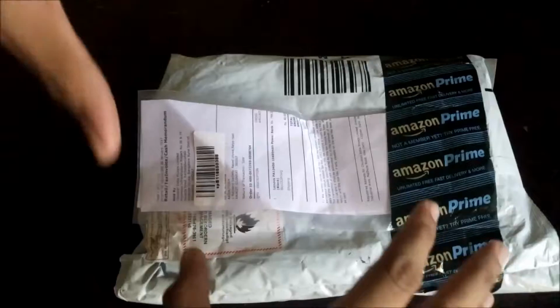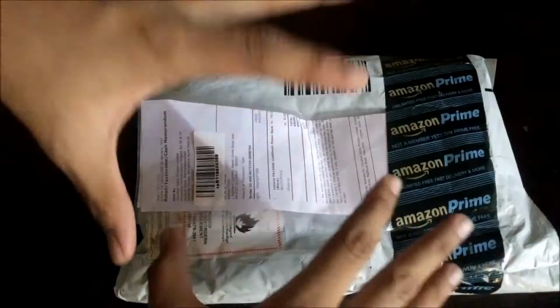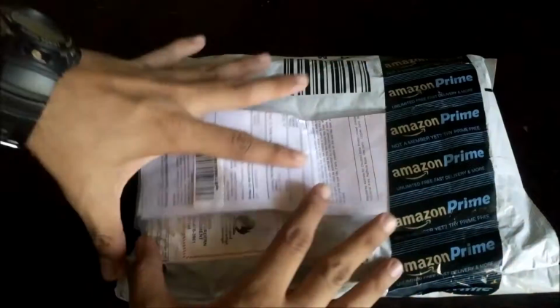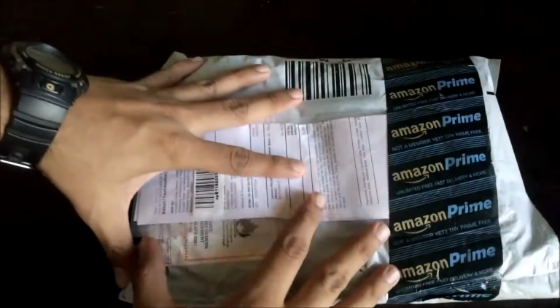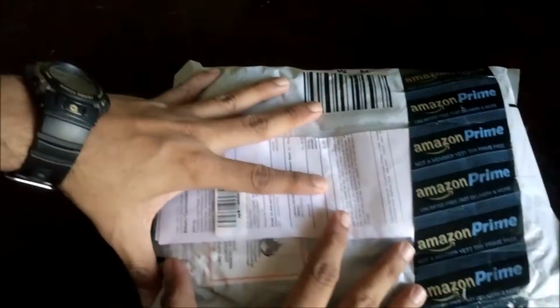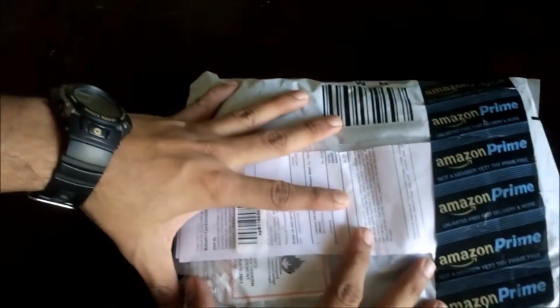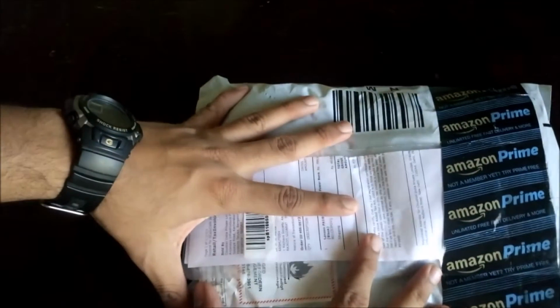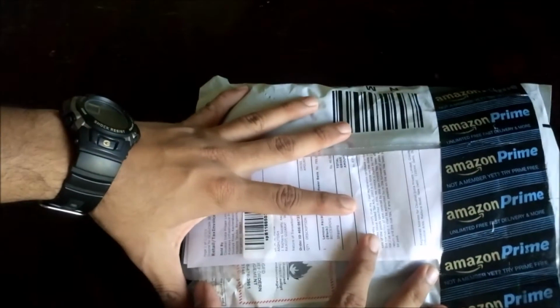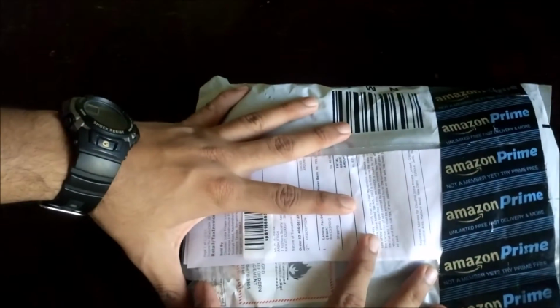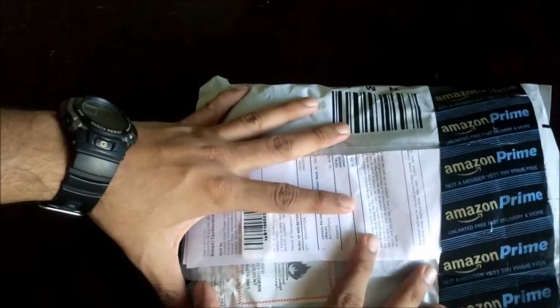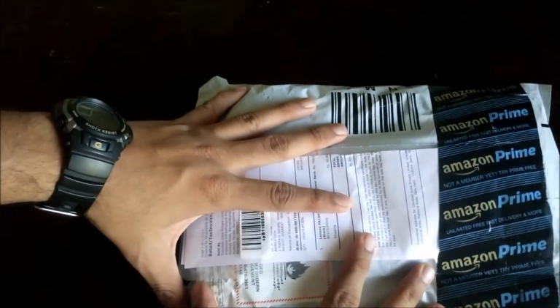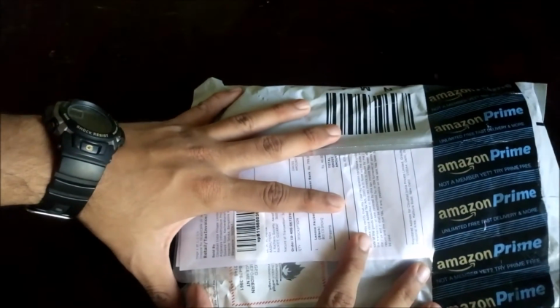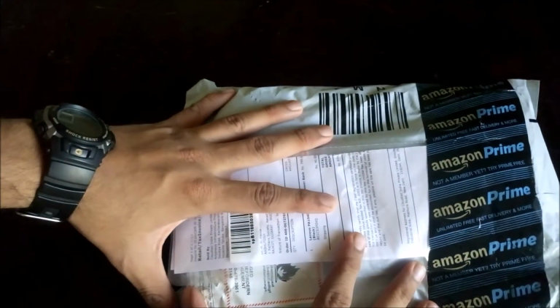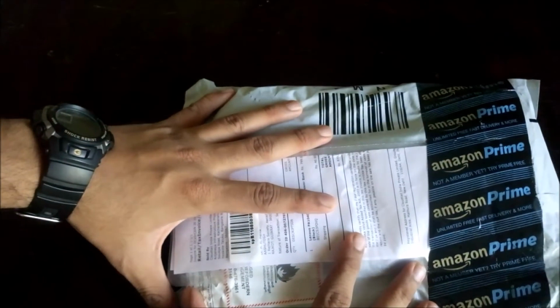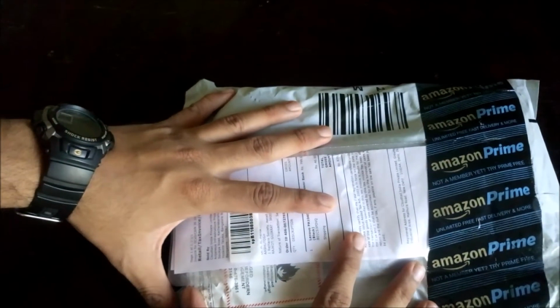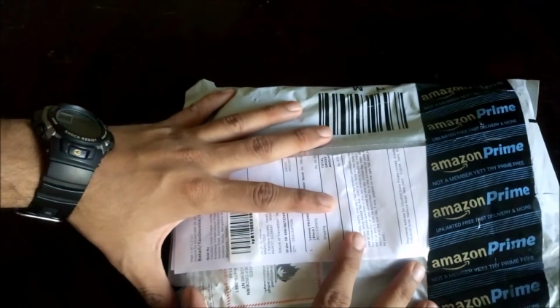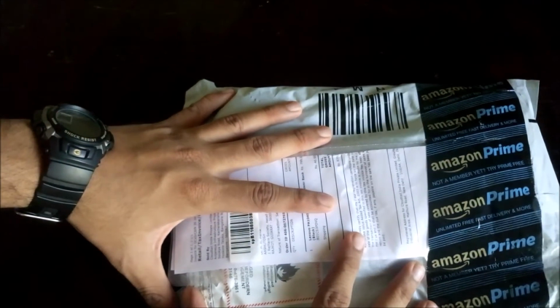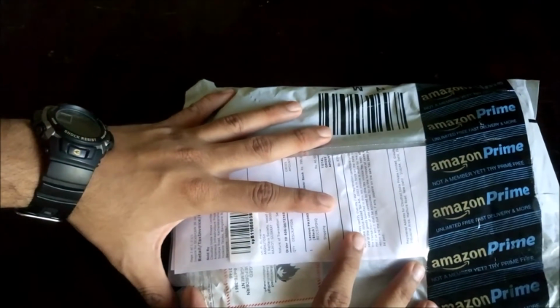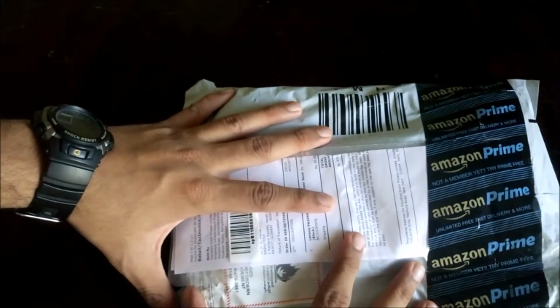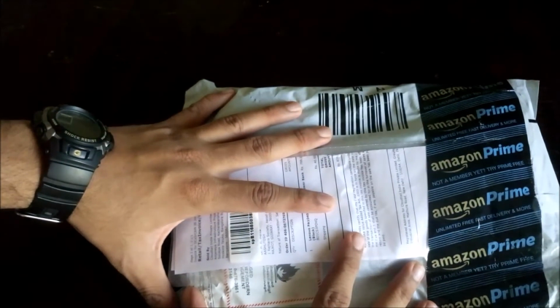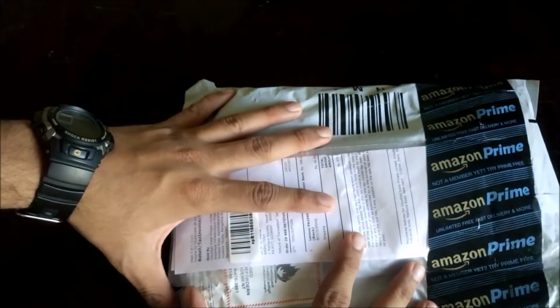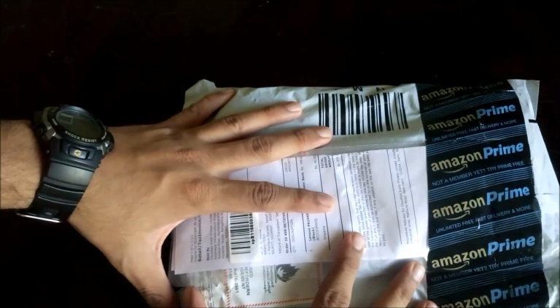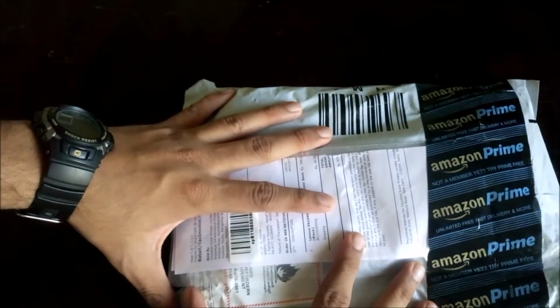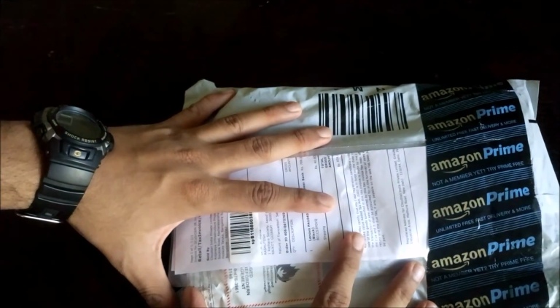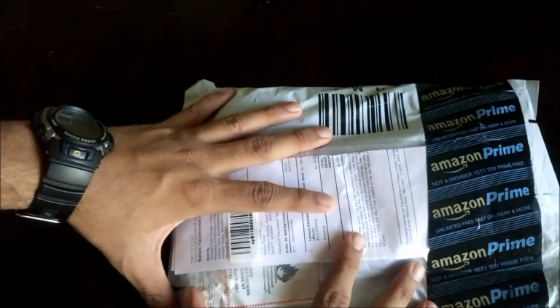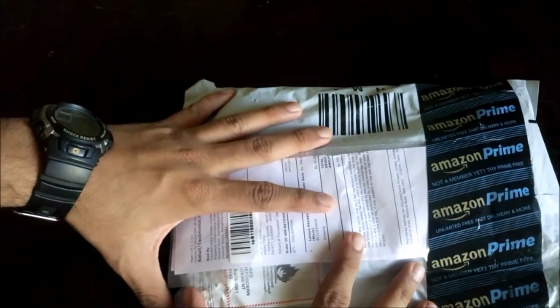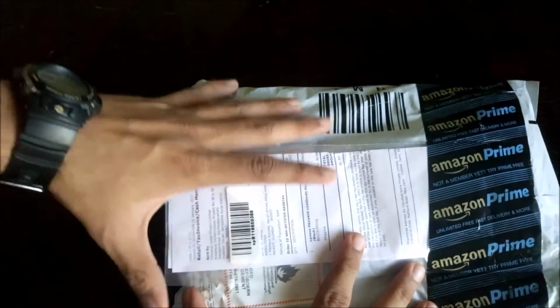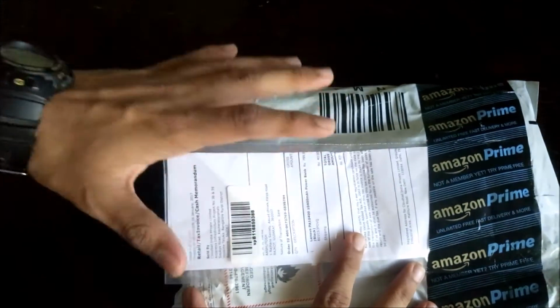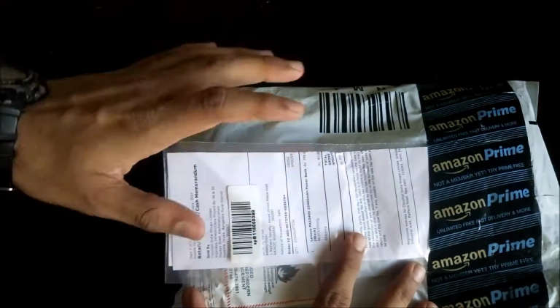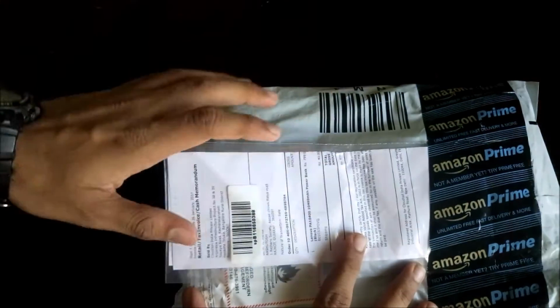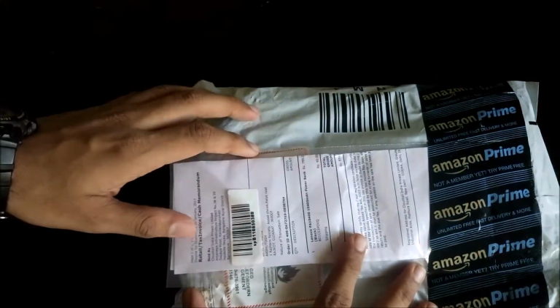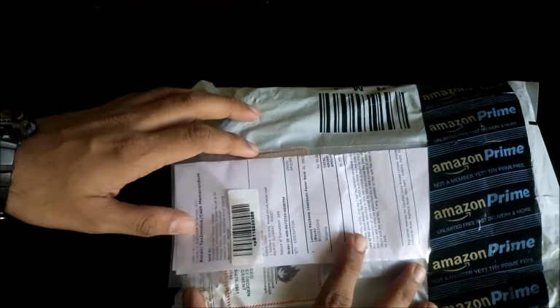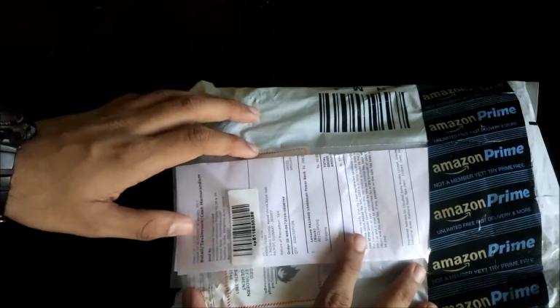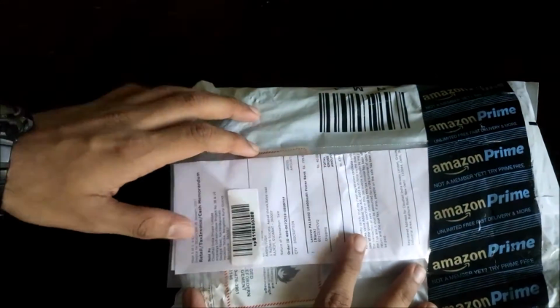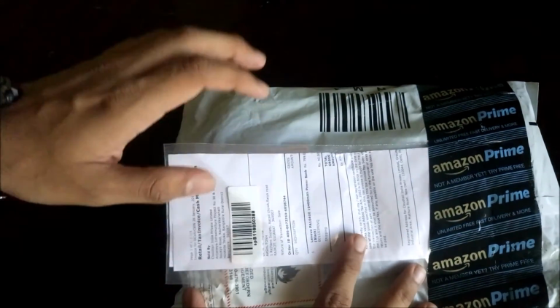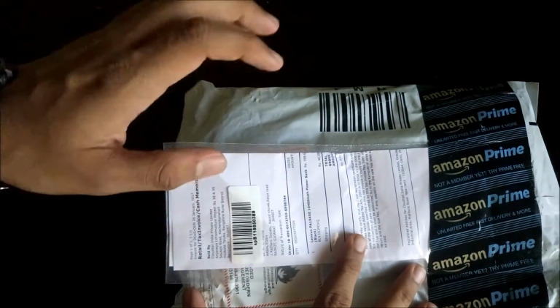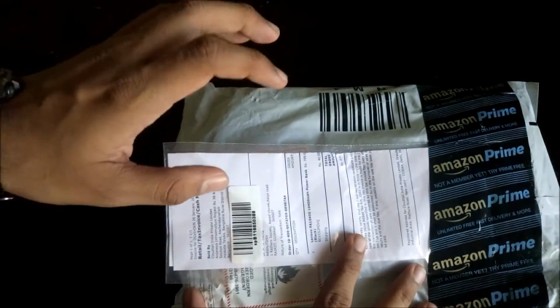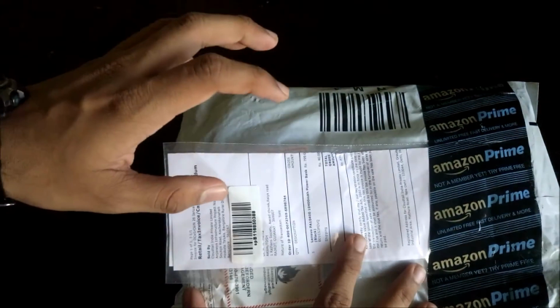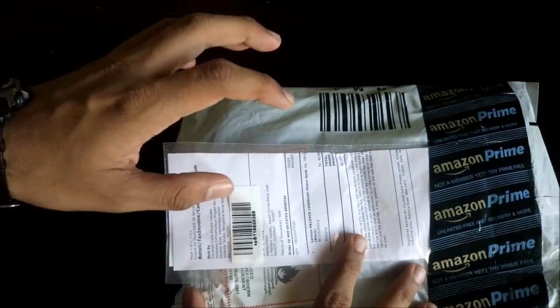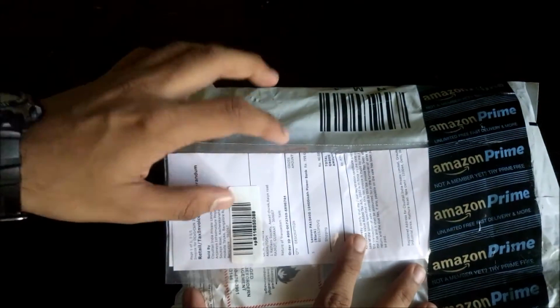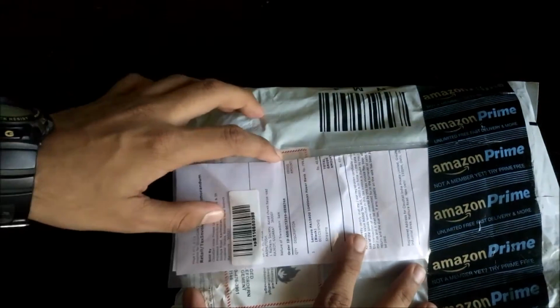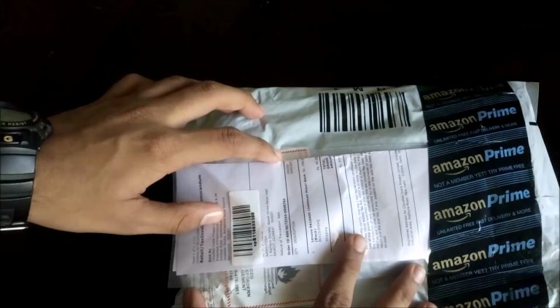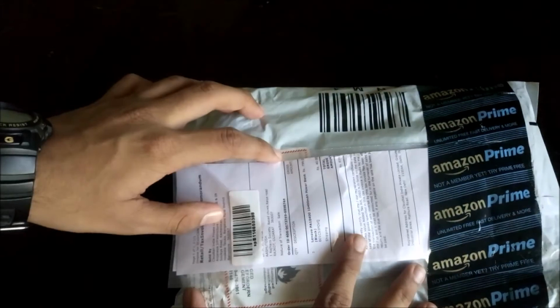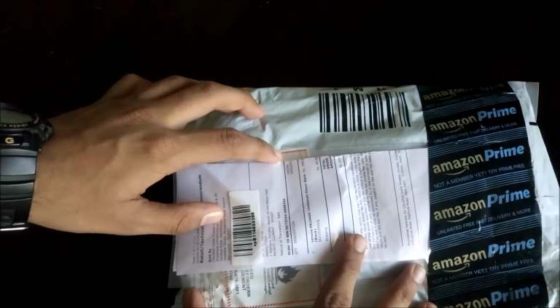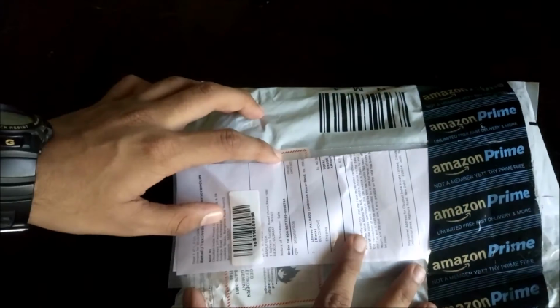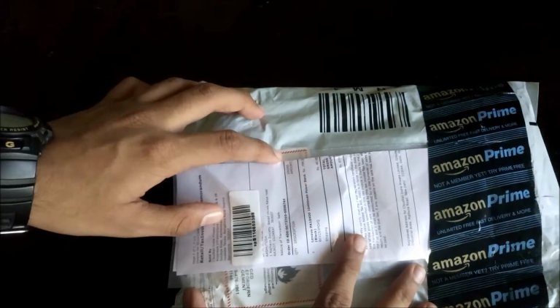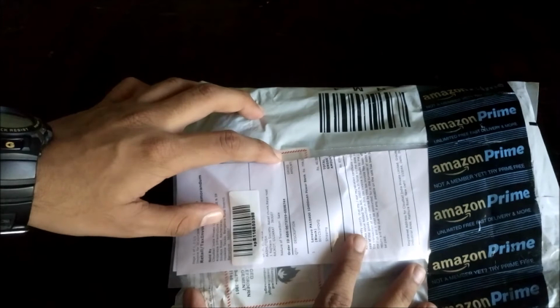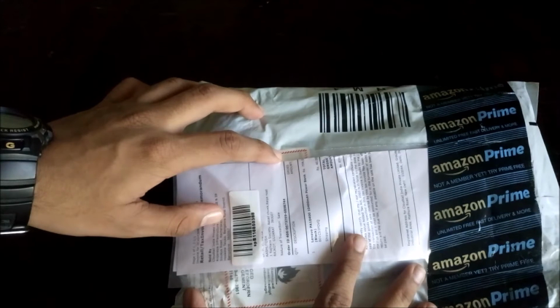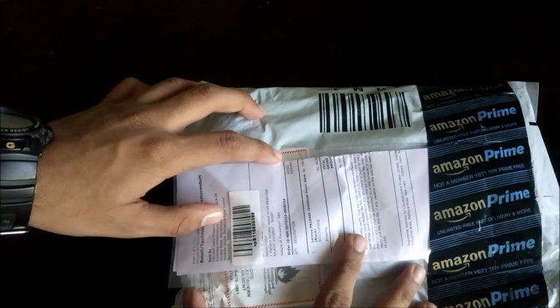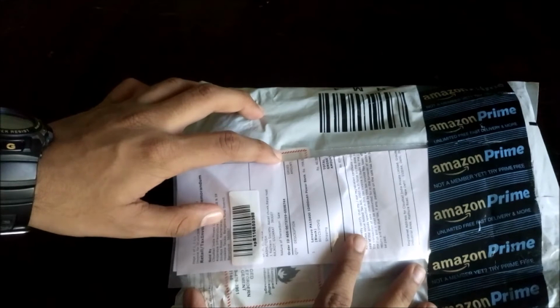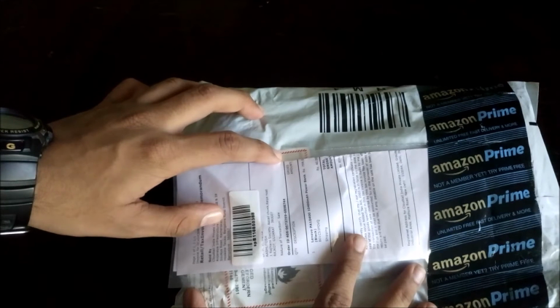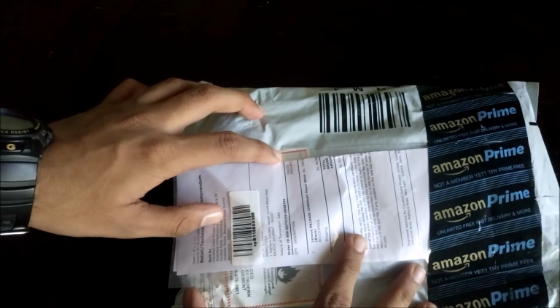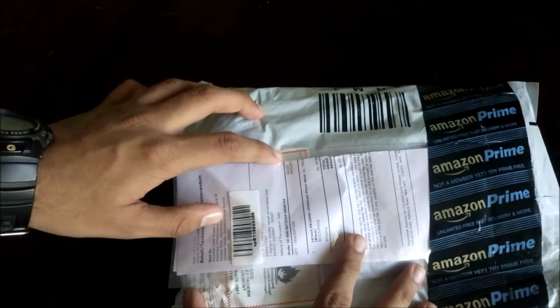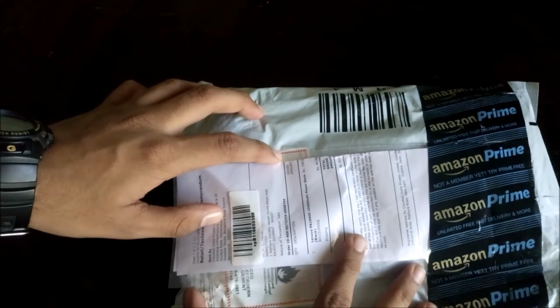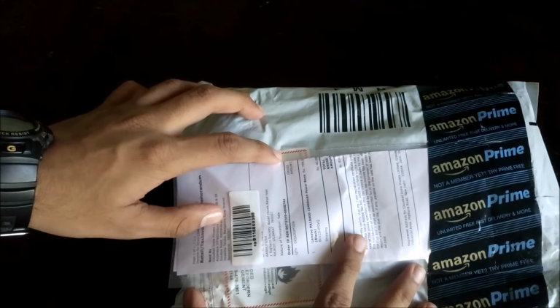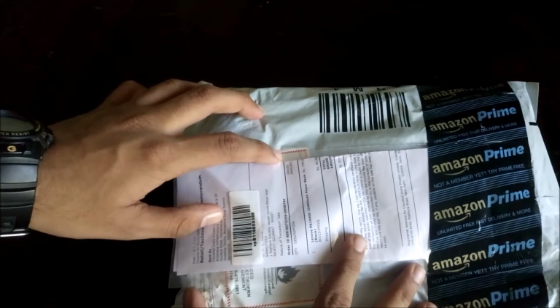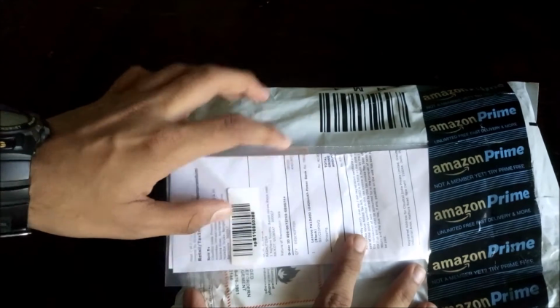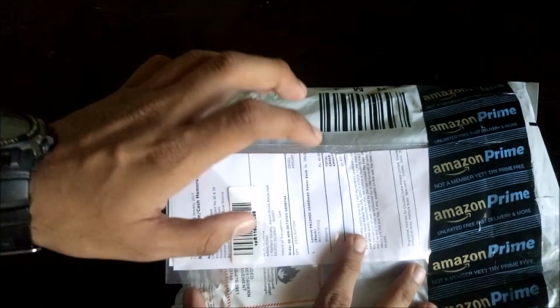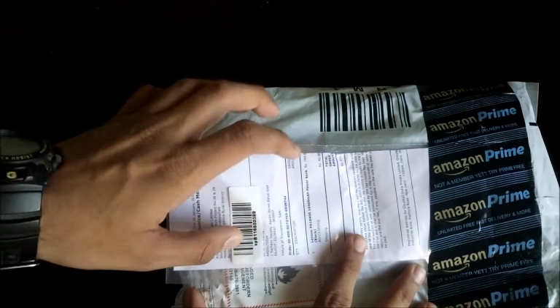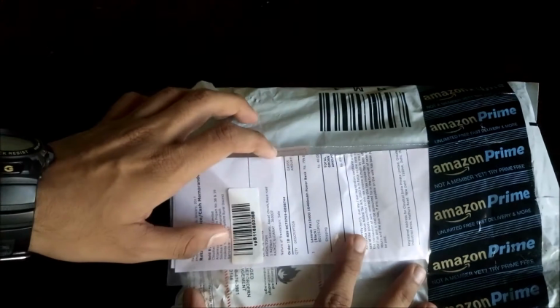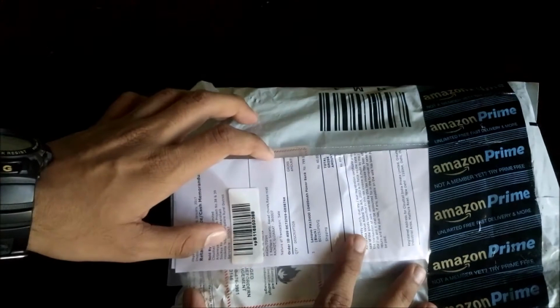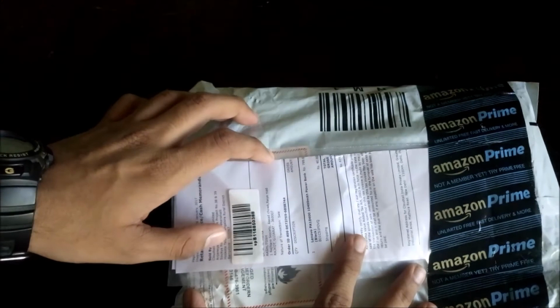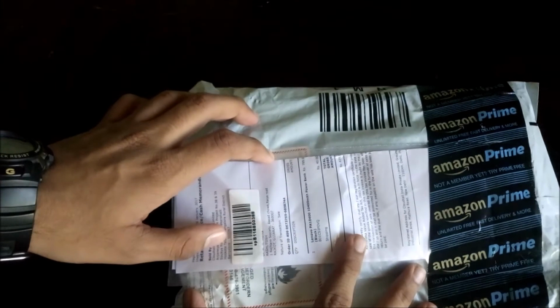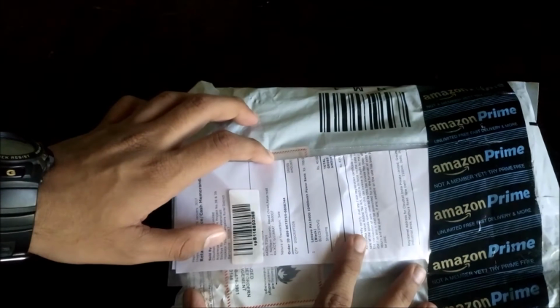Hi guys, this is me from TechArt and in this video we are going to unbox this Lenovo PowerBank. So without wasting time, let's get started.